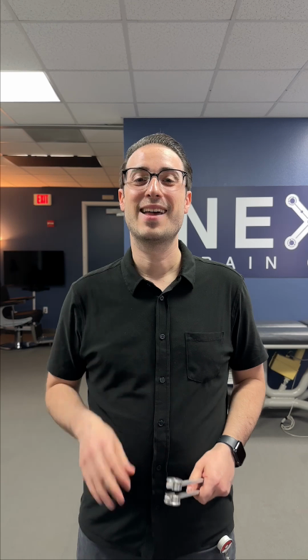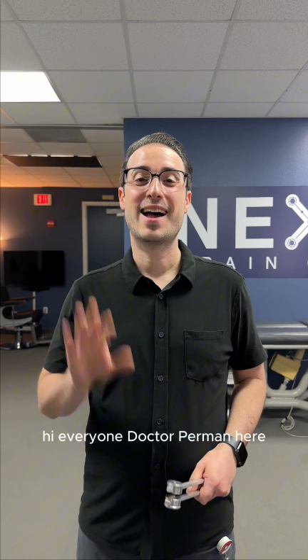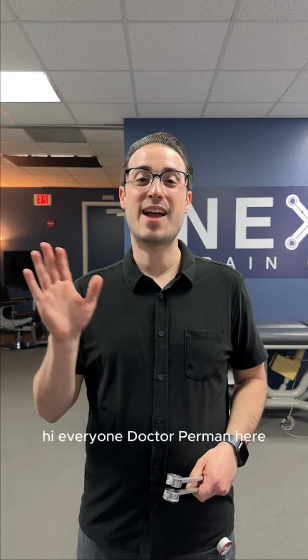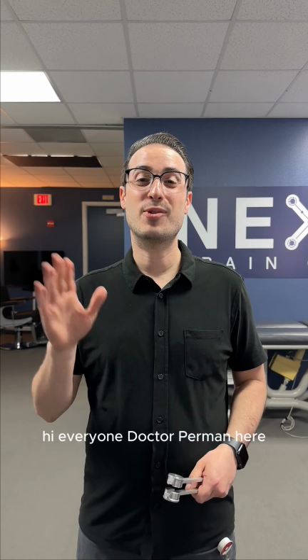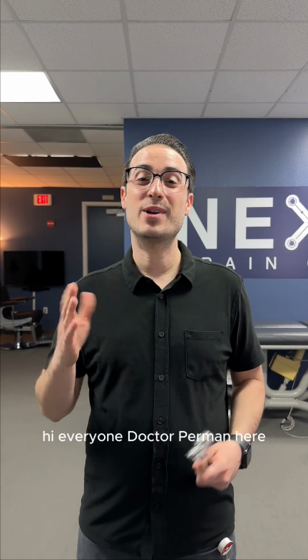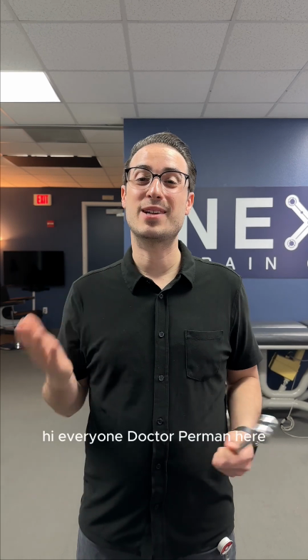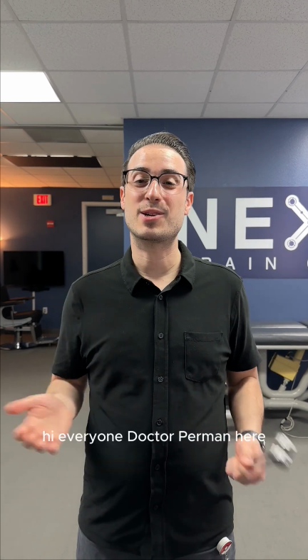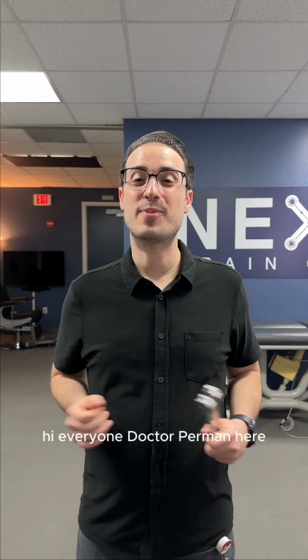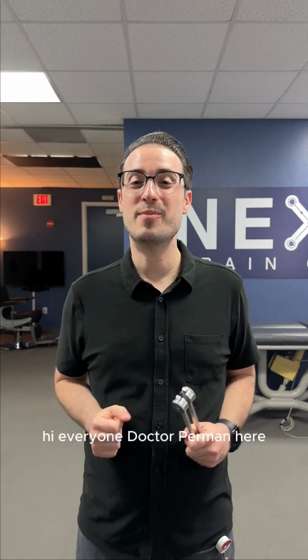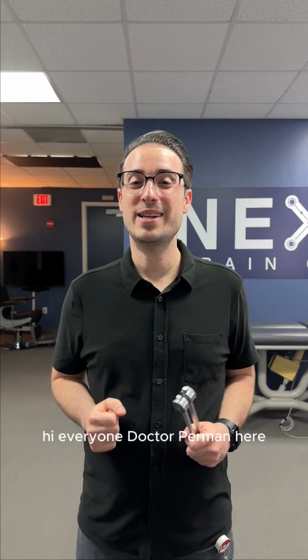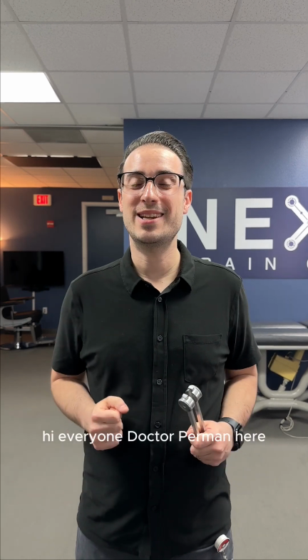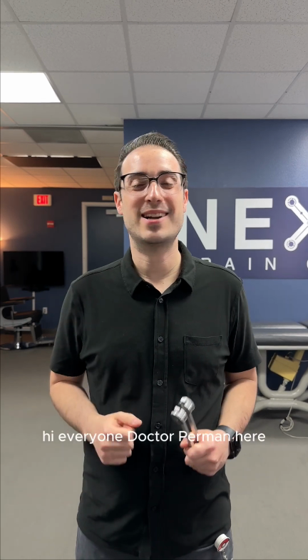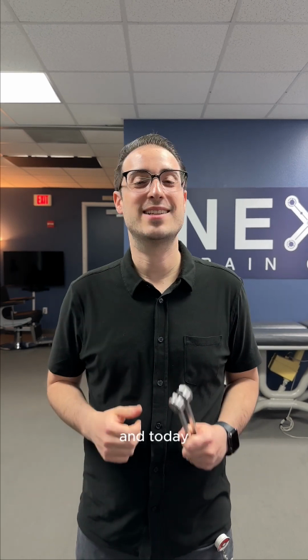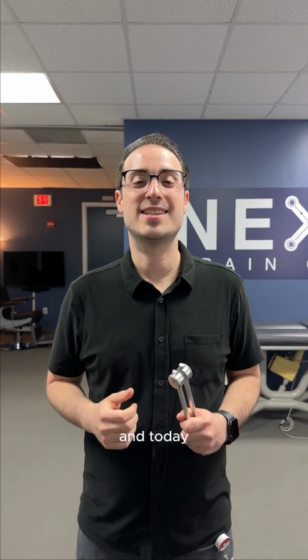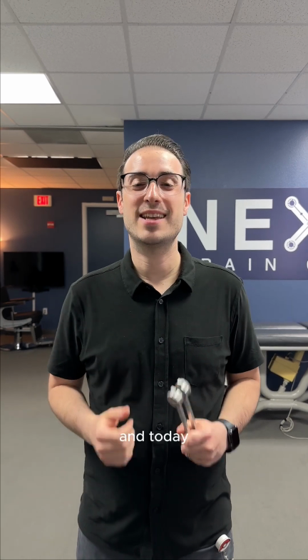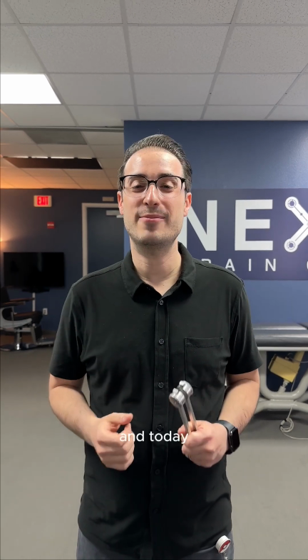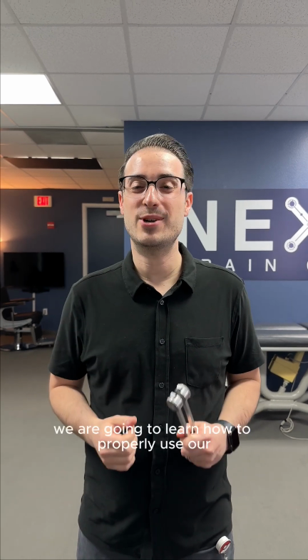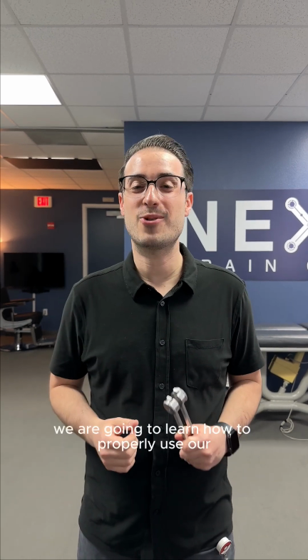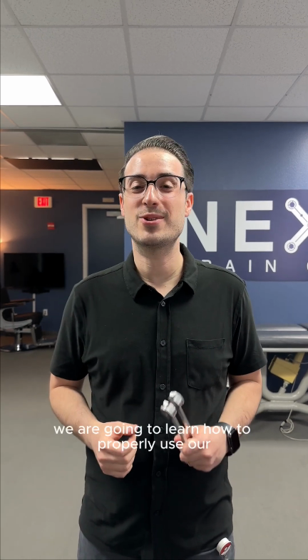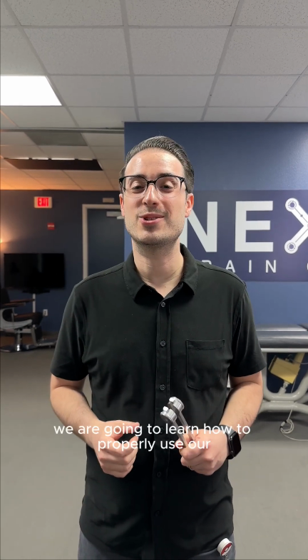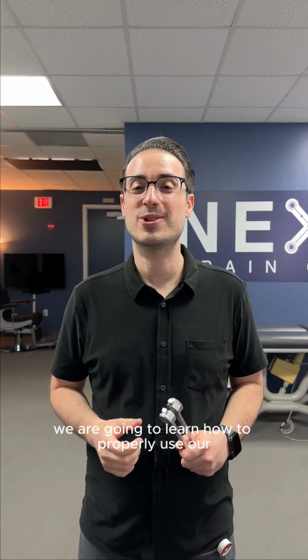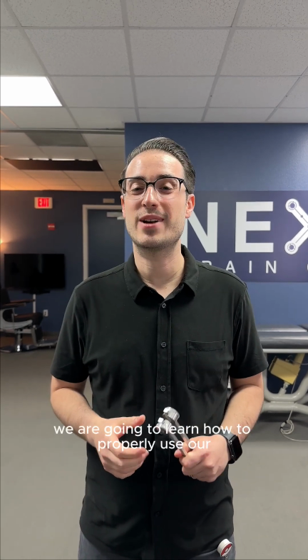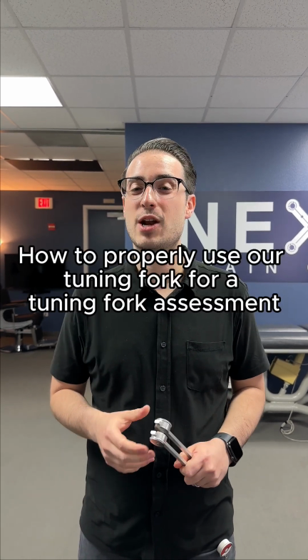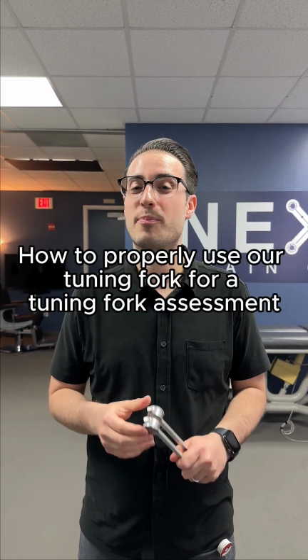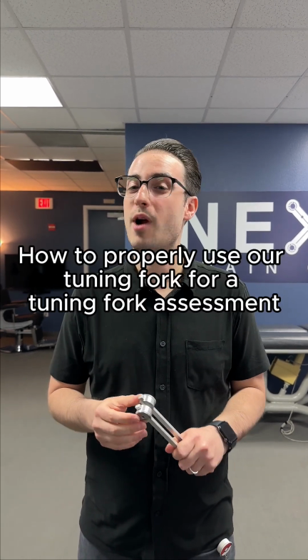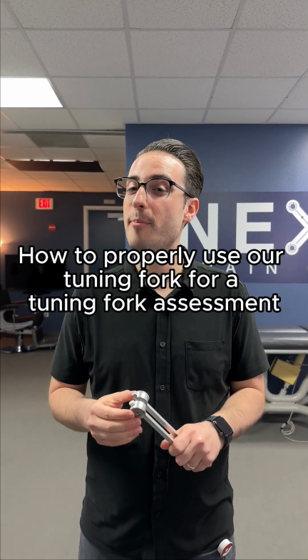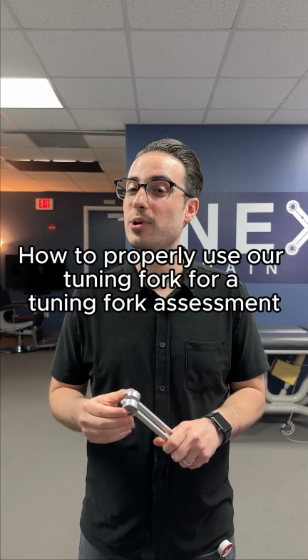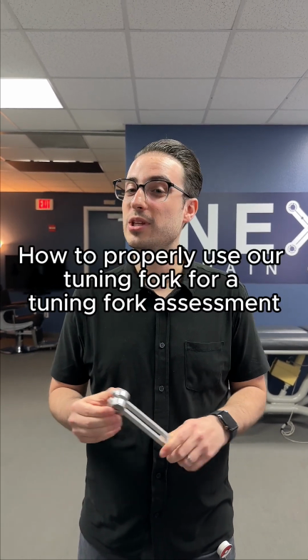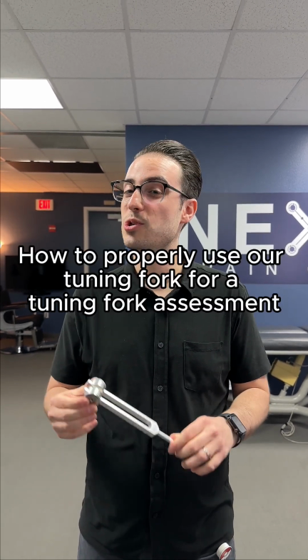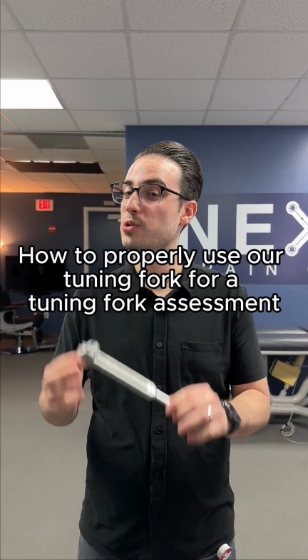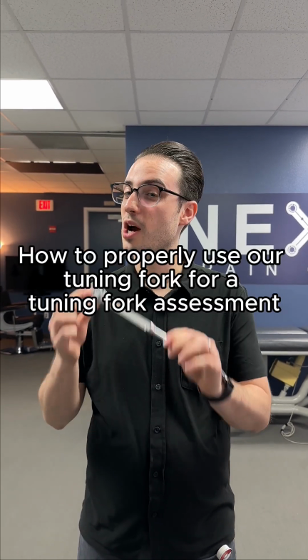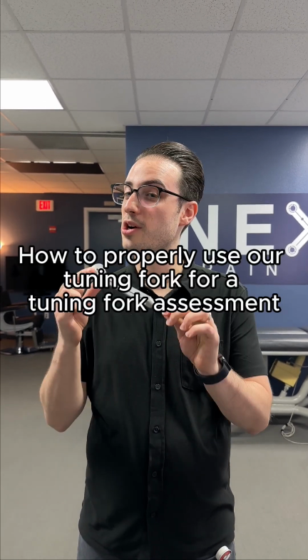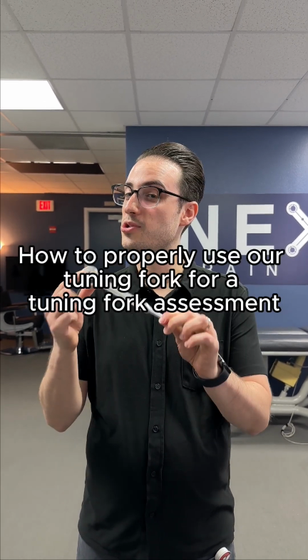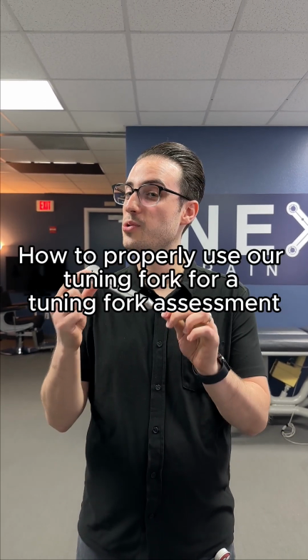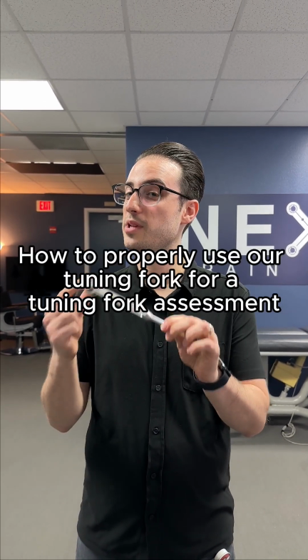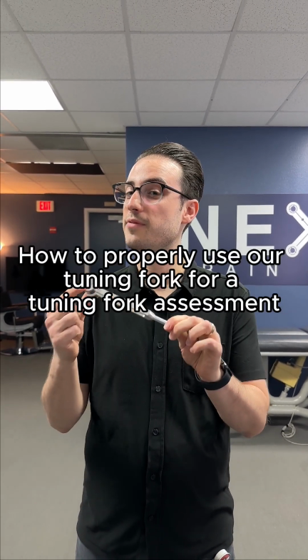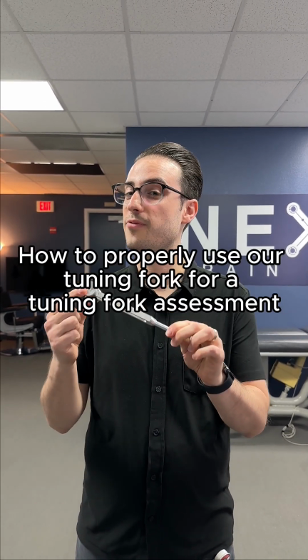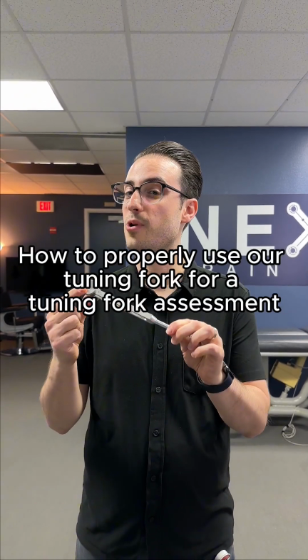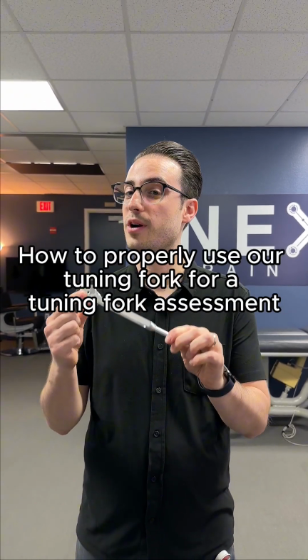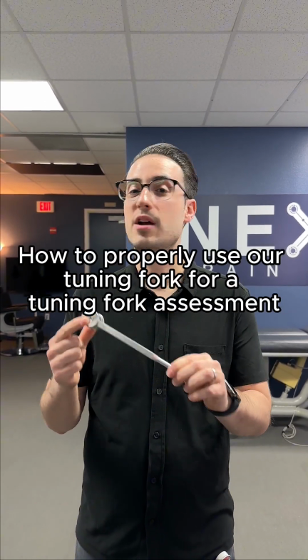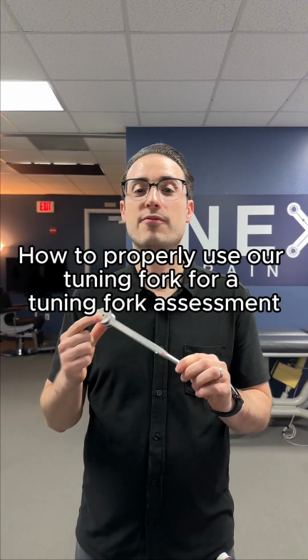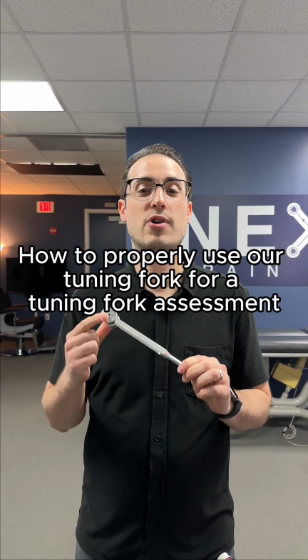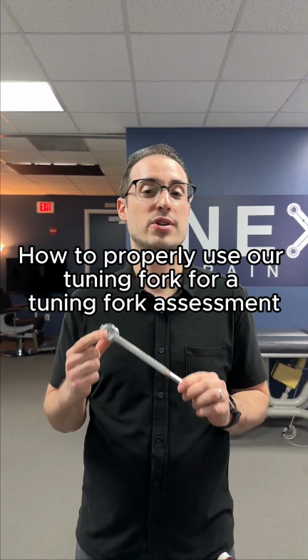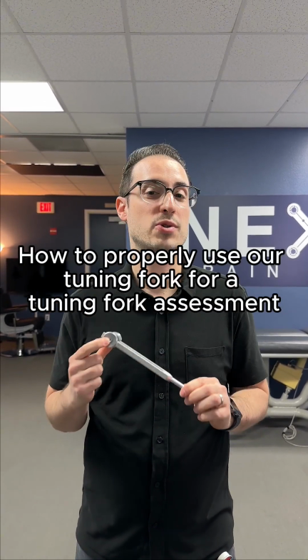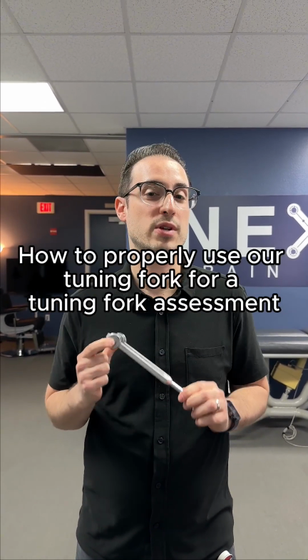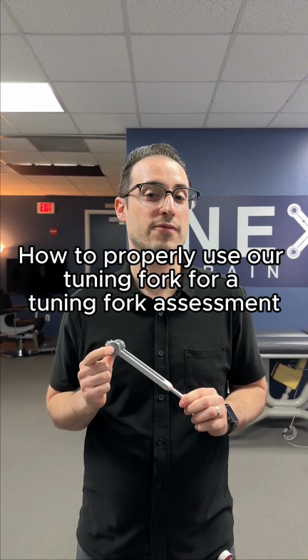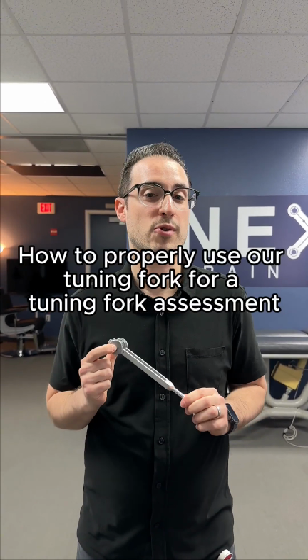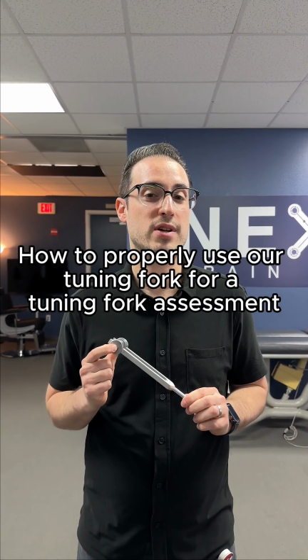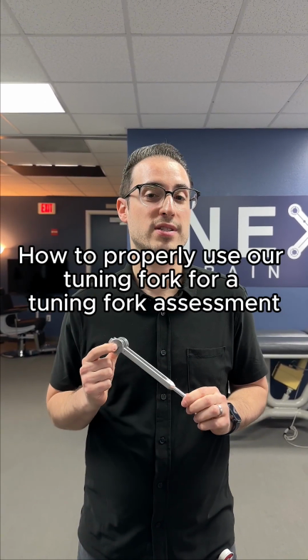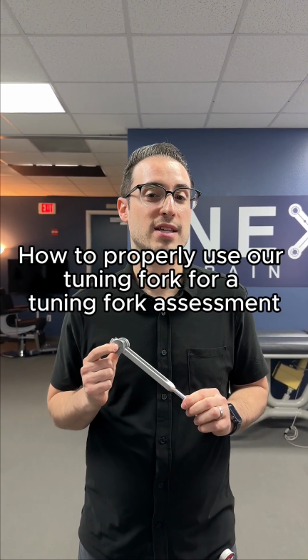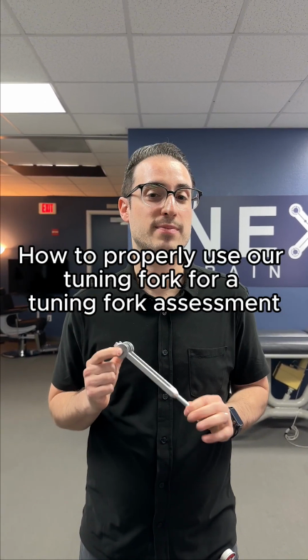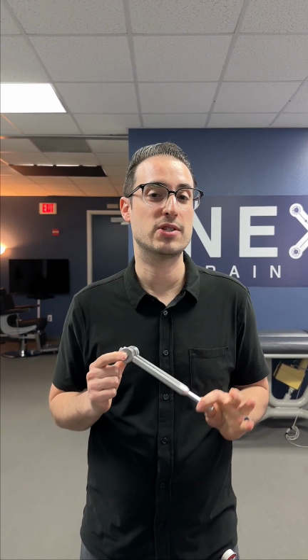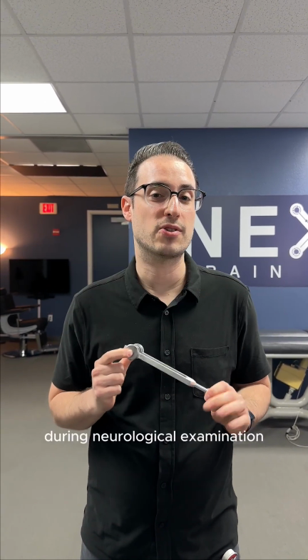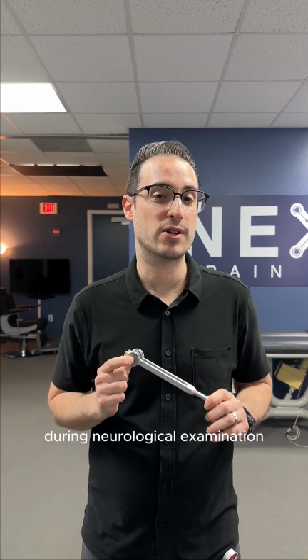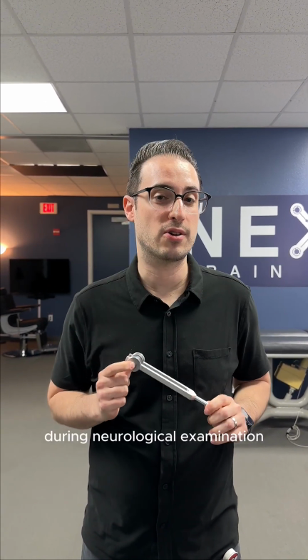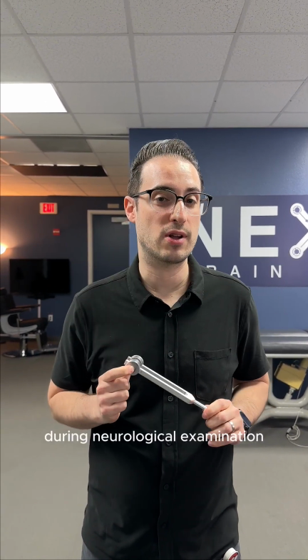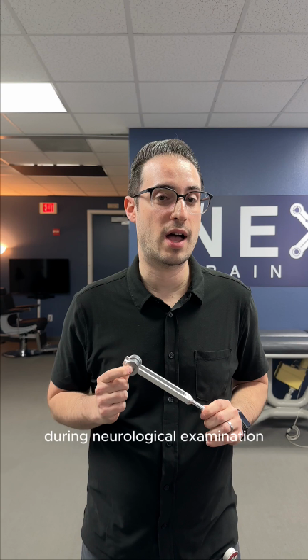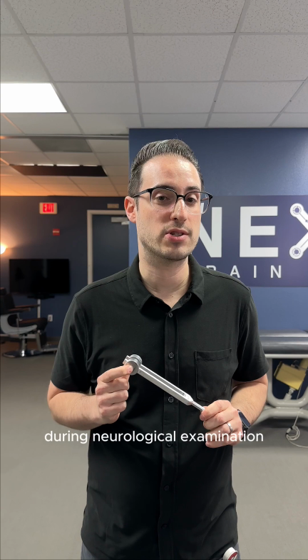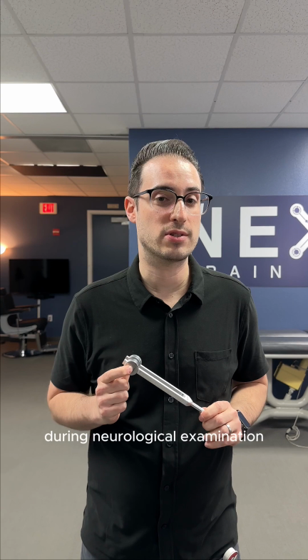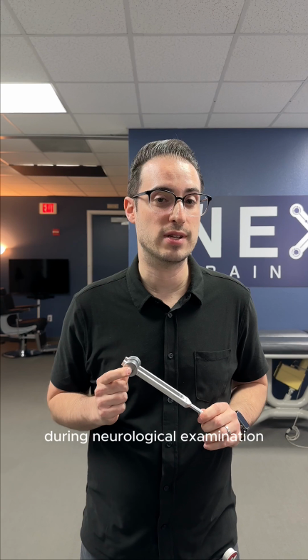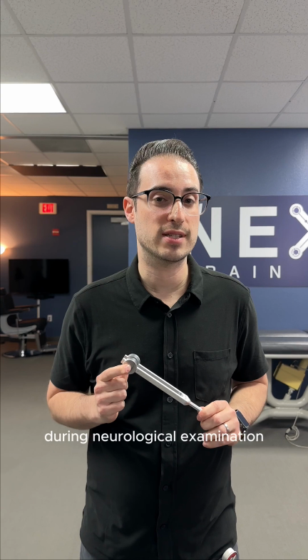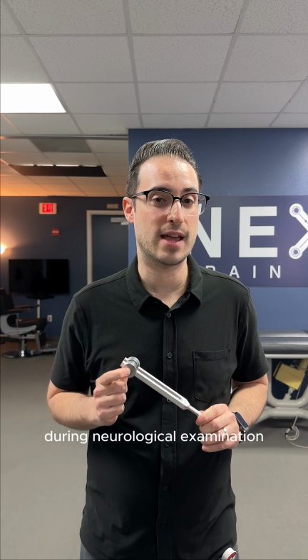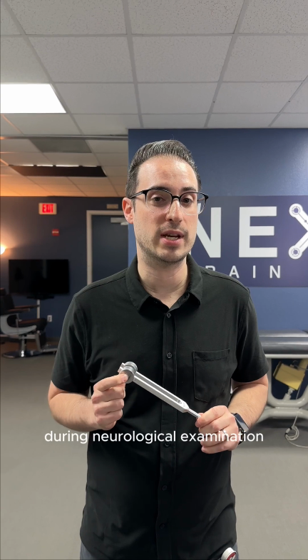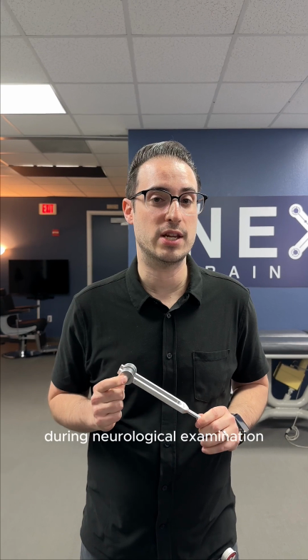Hi everyone, Dr. Perman here. Today we are going to learn how to properly use our tuning fork for a tuning fork assessment during neurological examination.